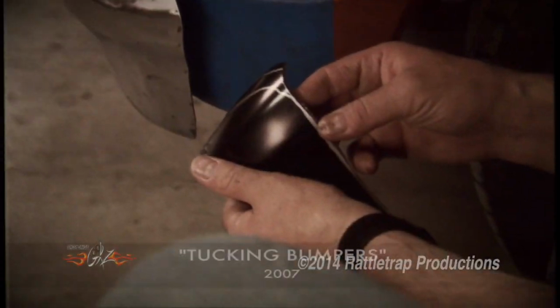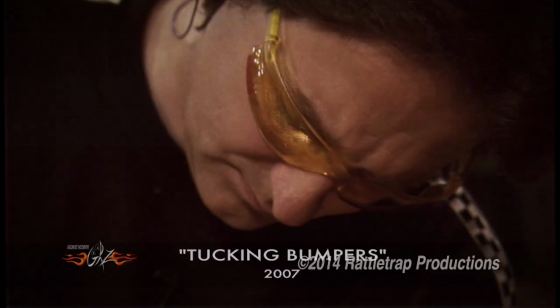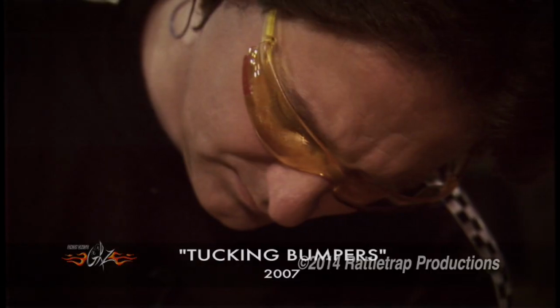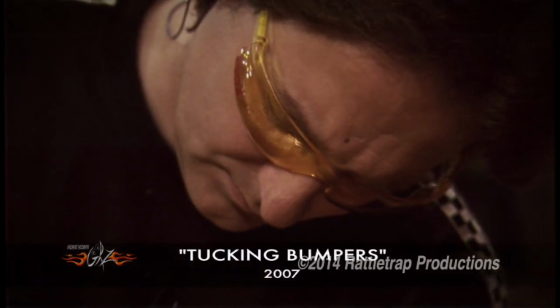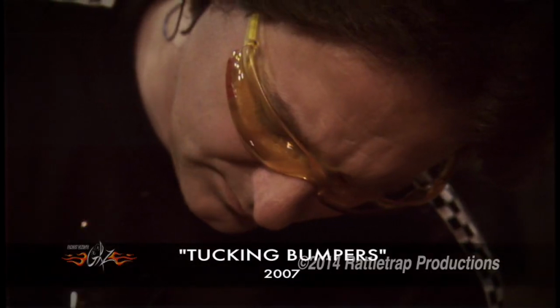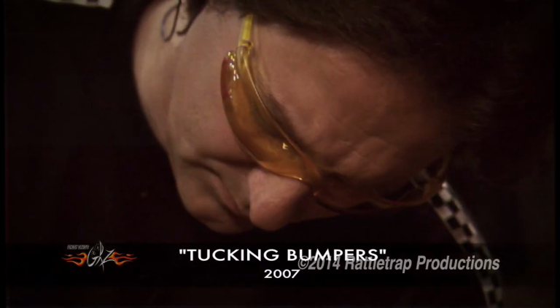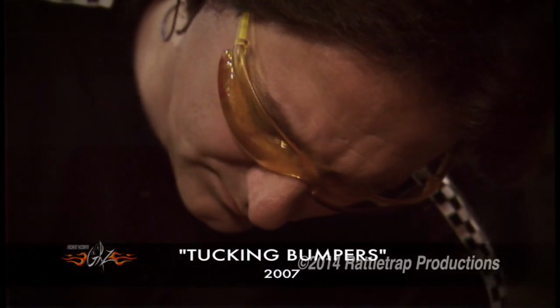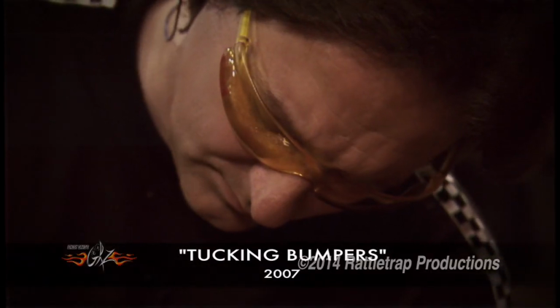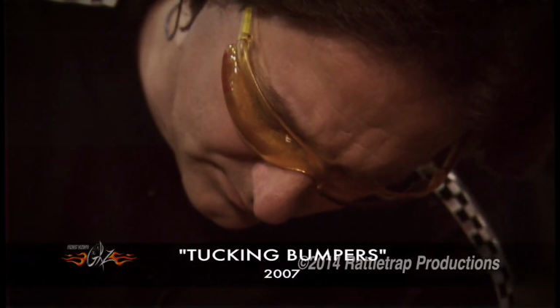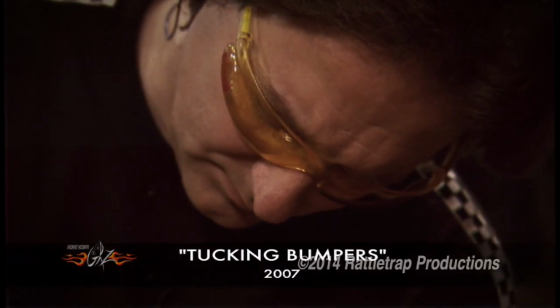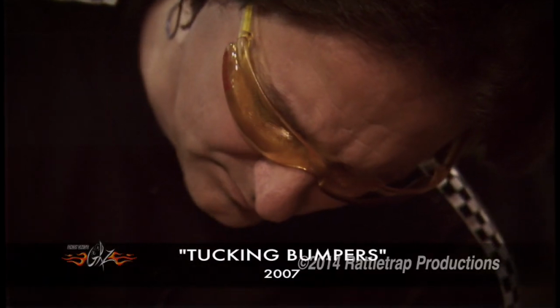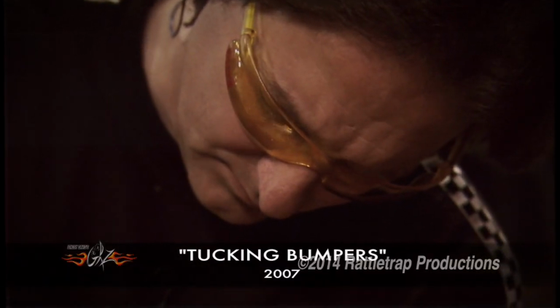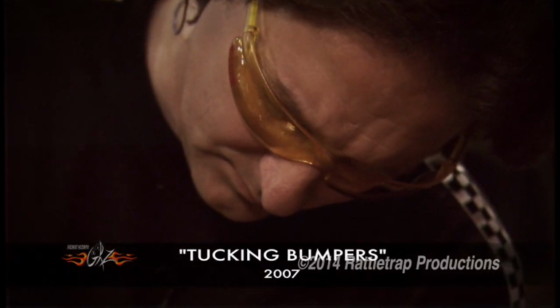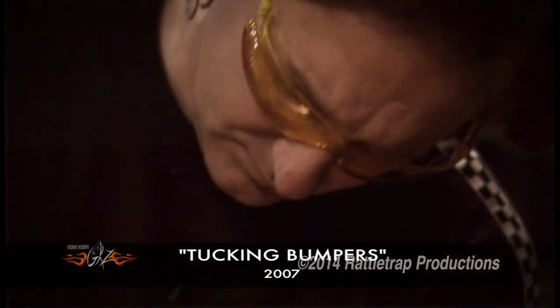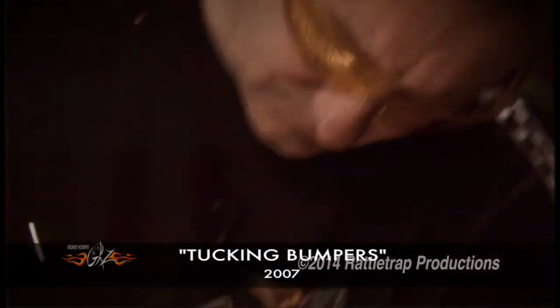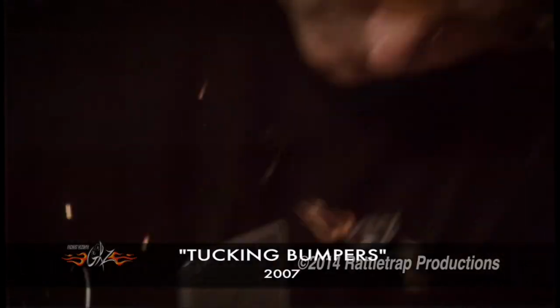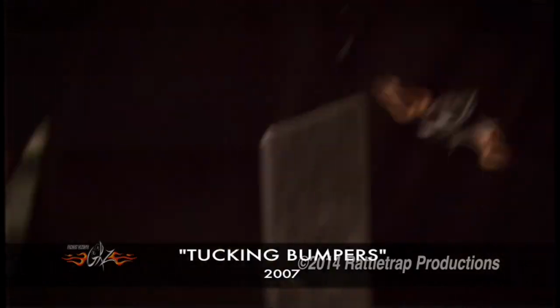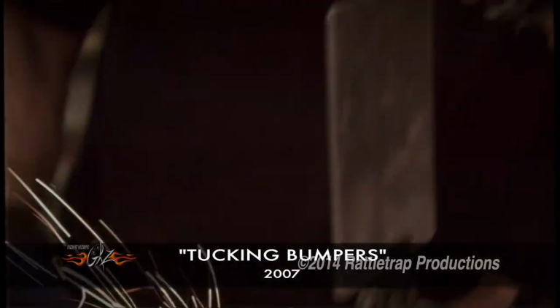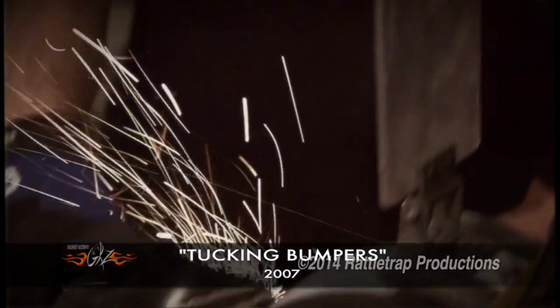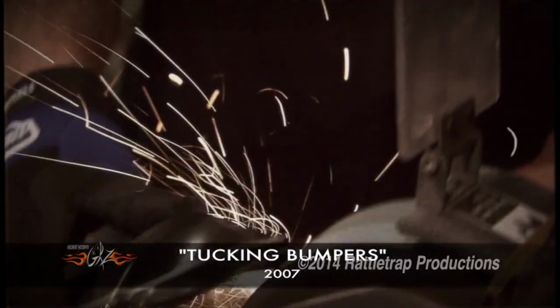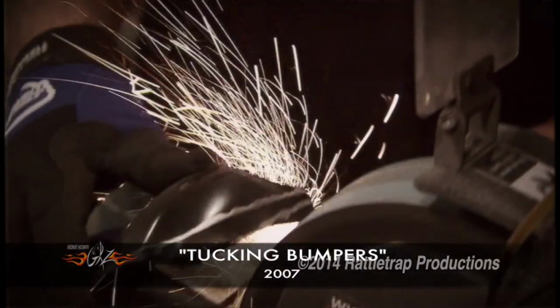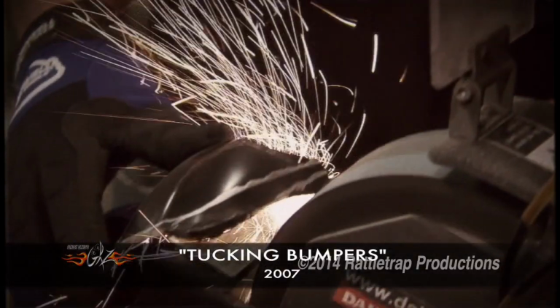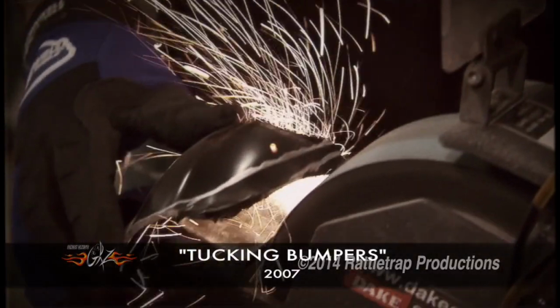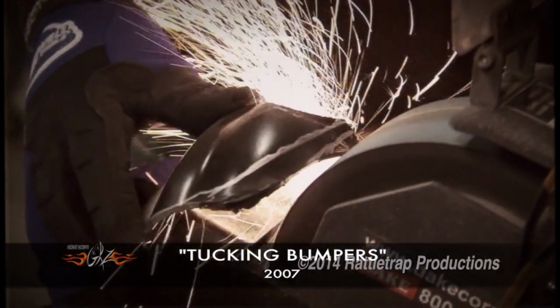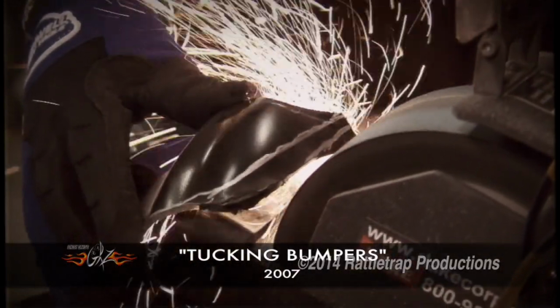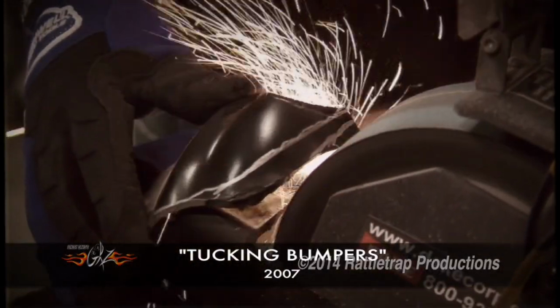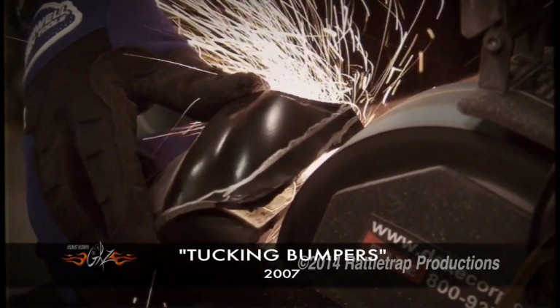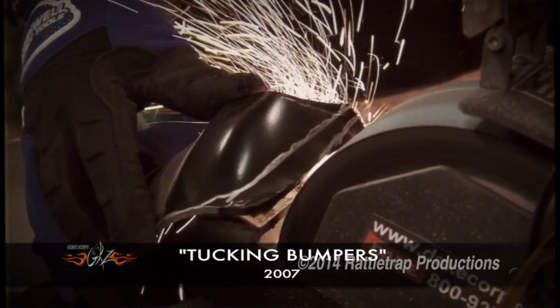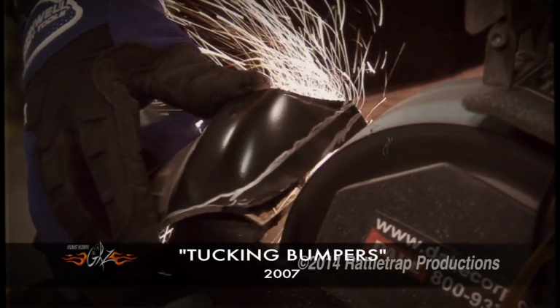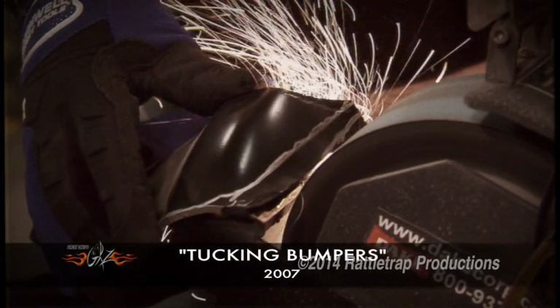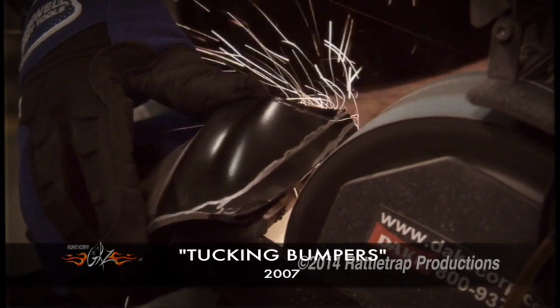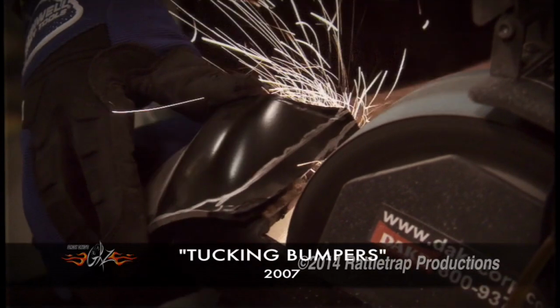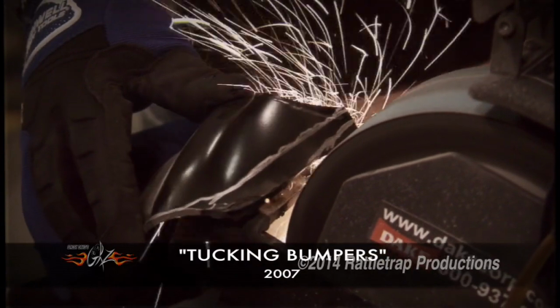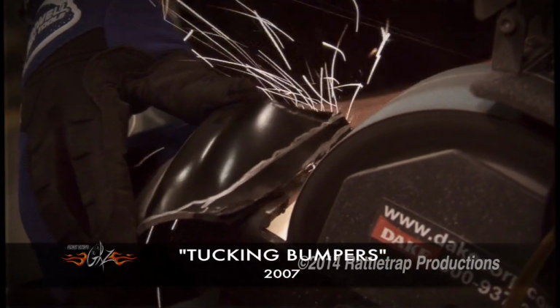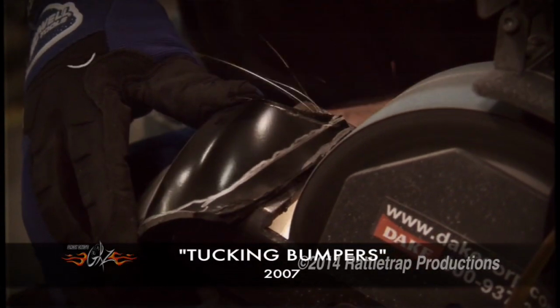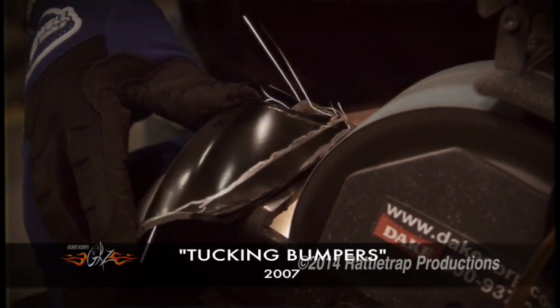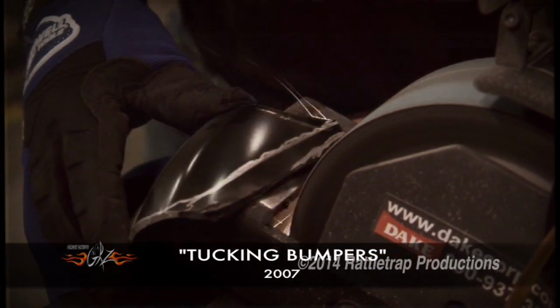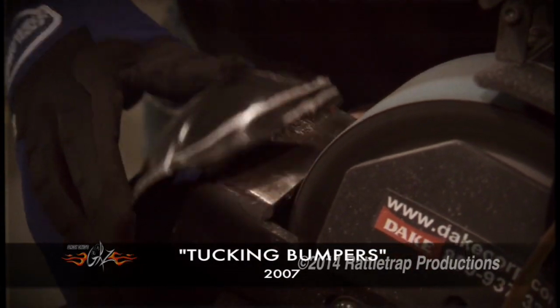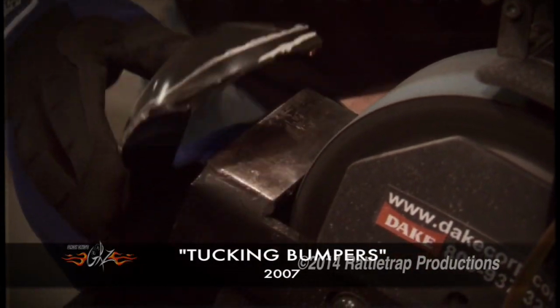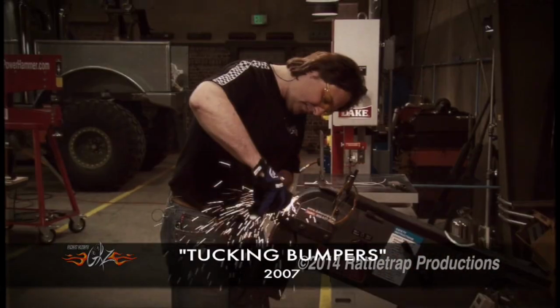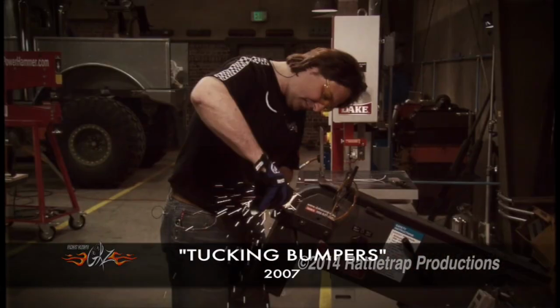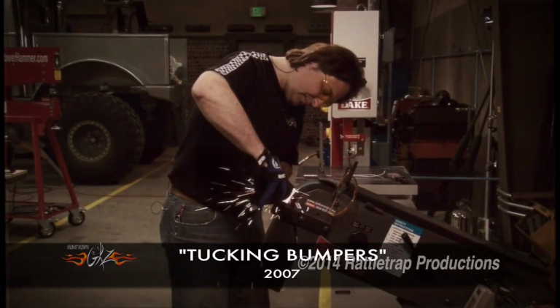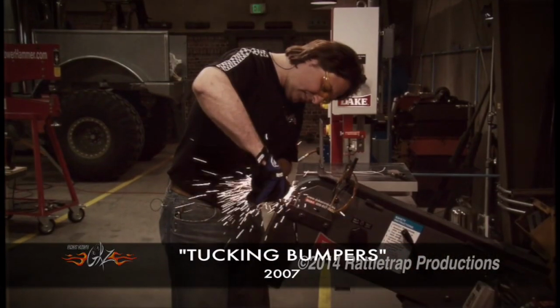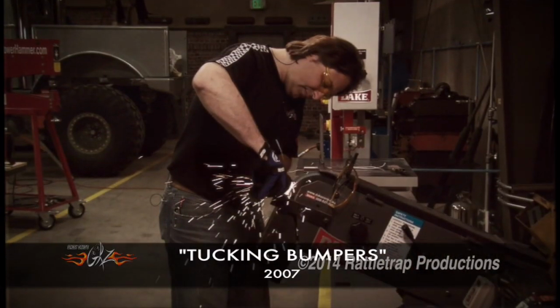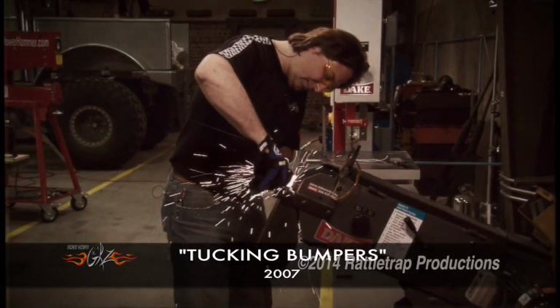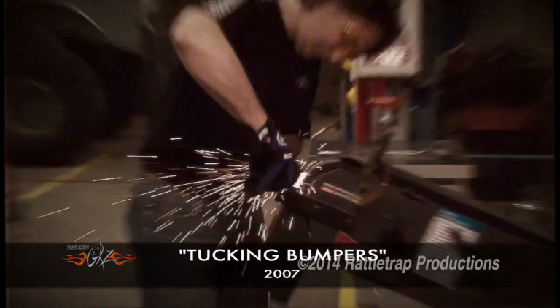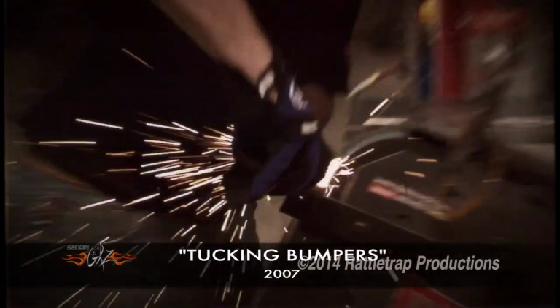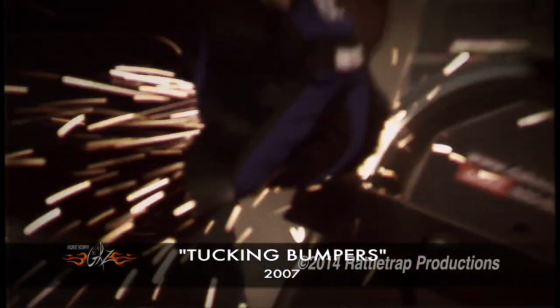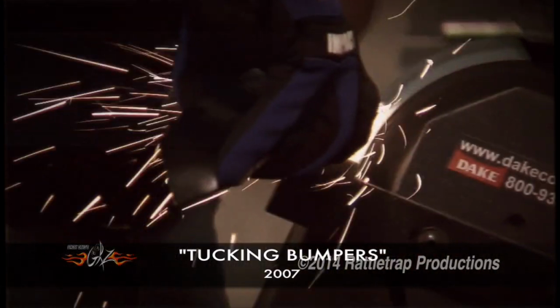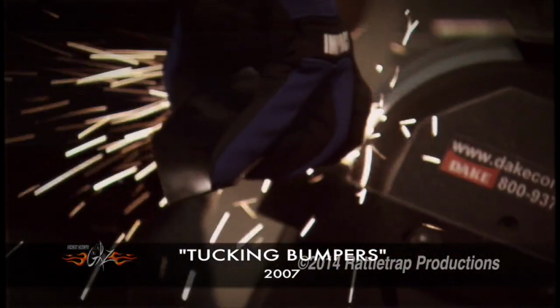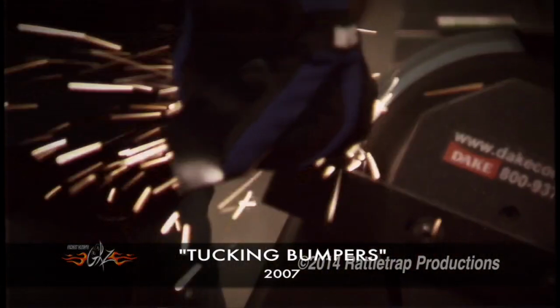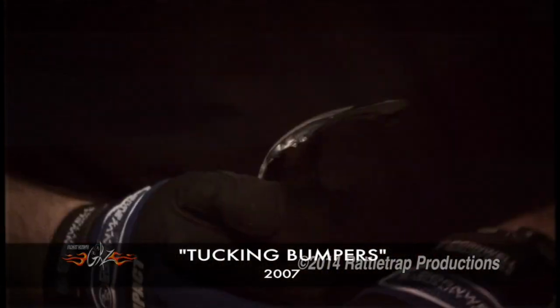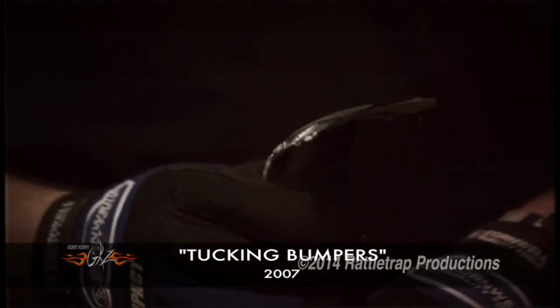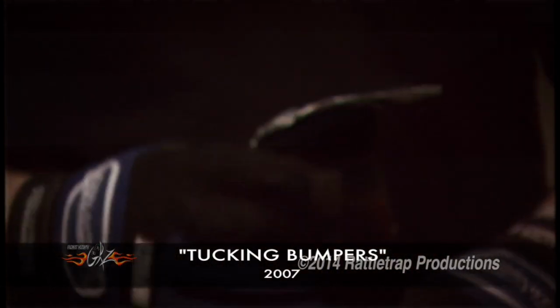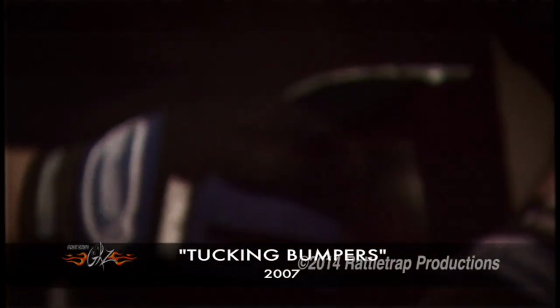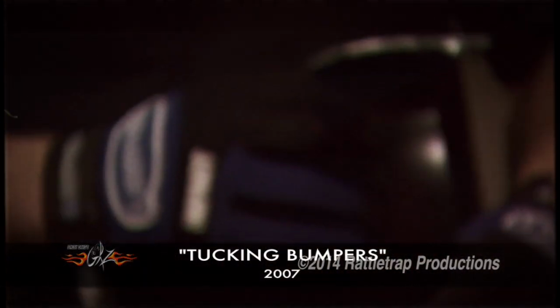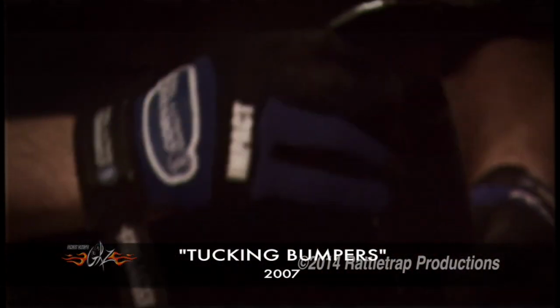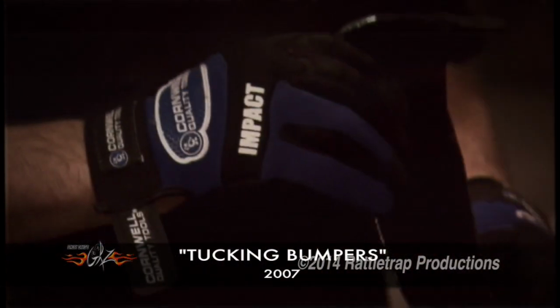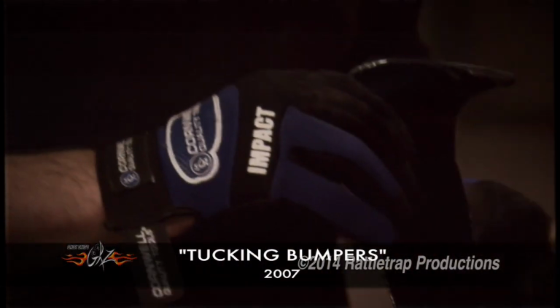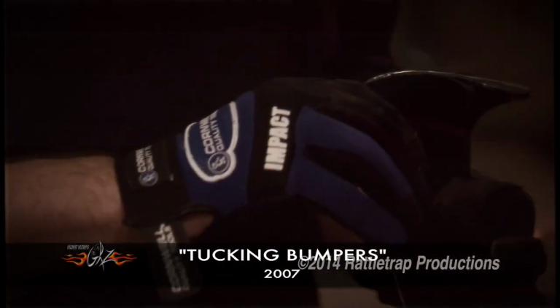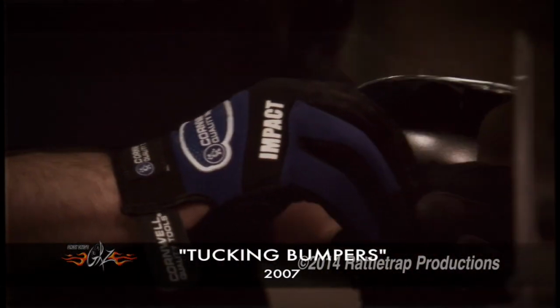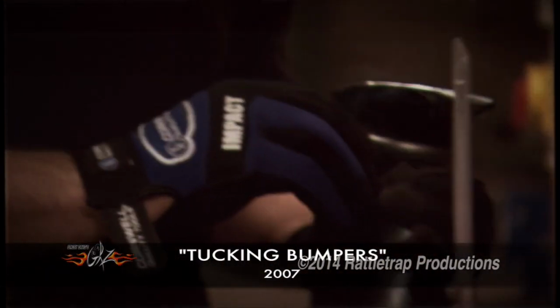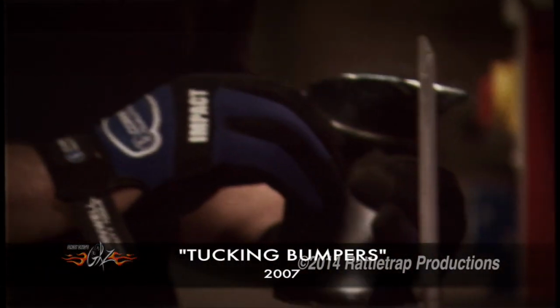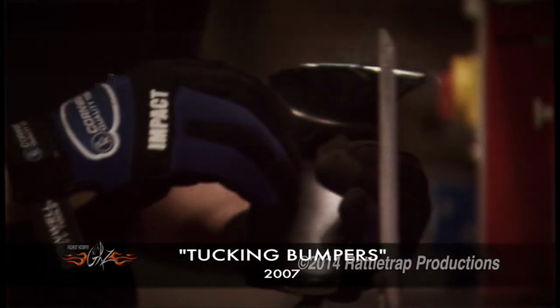Or how to turn a long bed truck into a short bed truck. It was pretty much anything that could help somebody rebuild or restore a project, or demonstrate a new tool or technique.